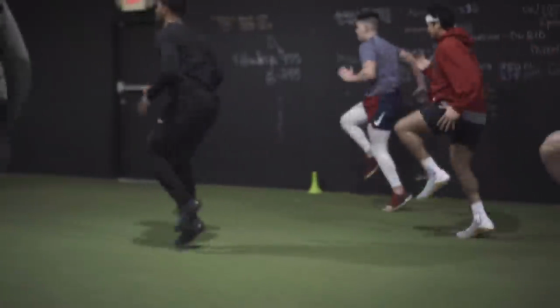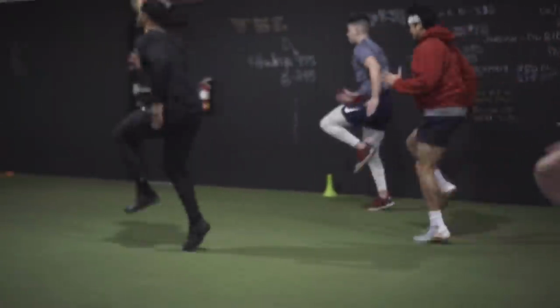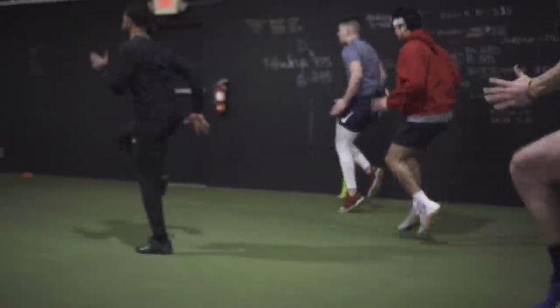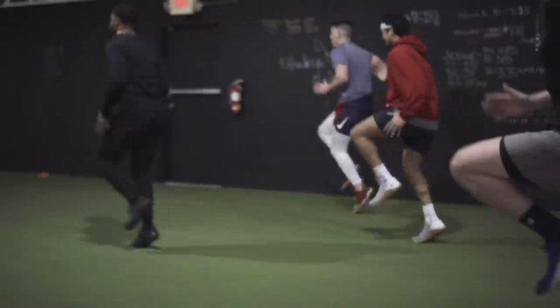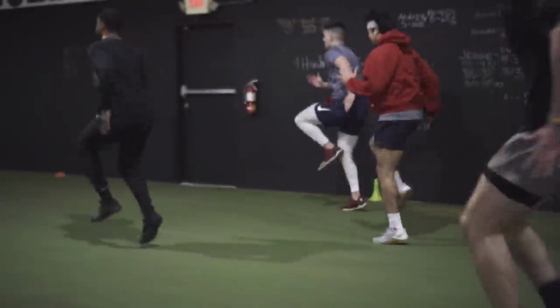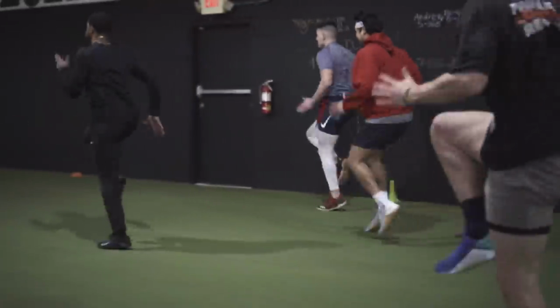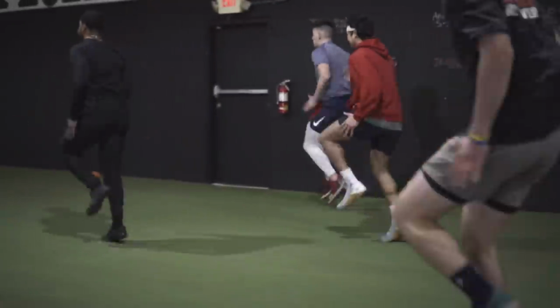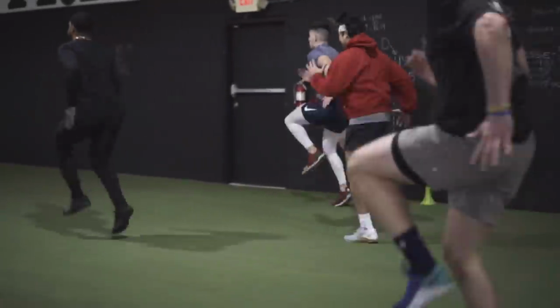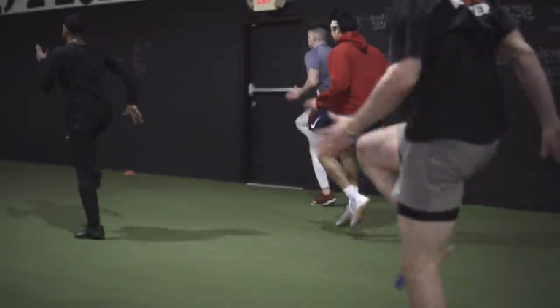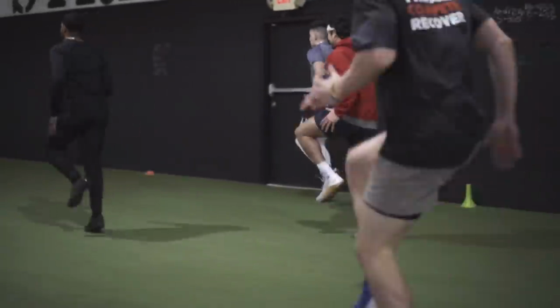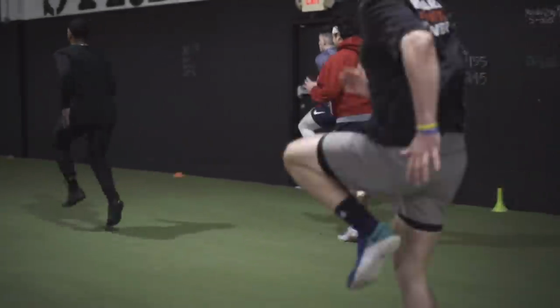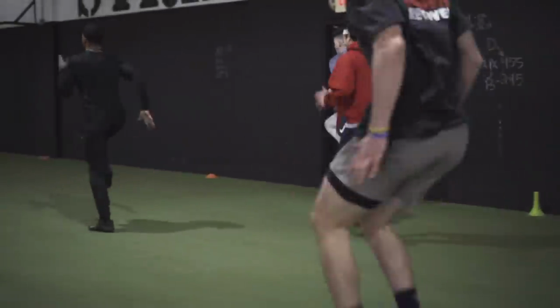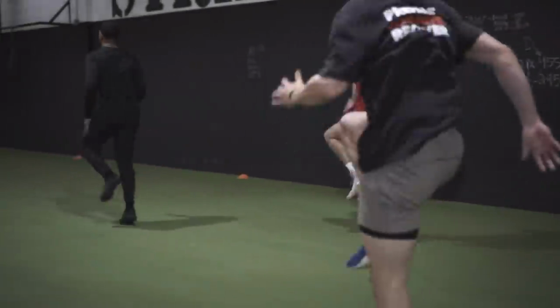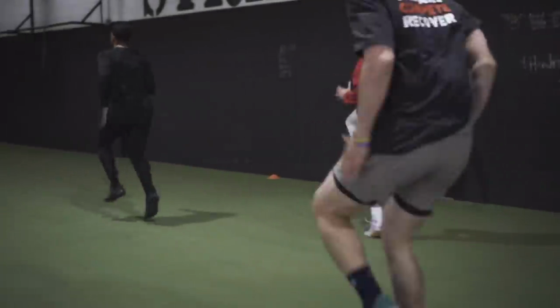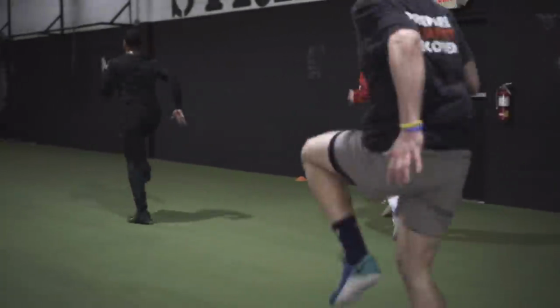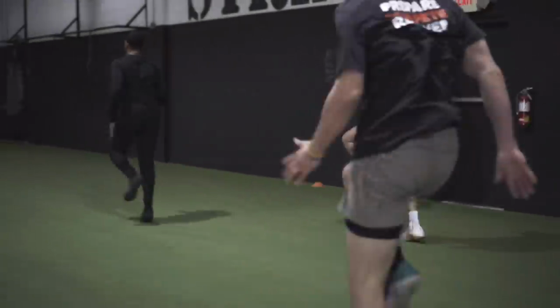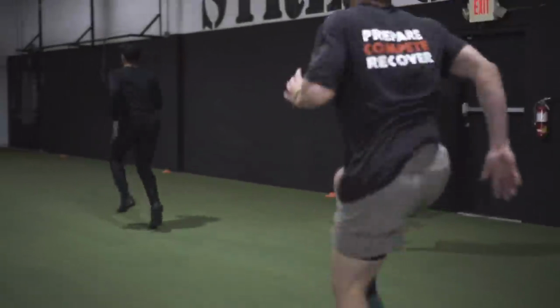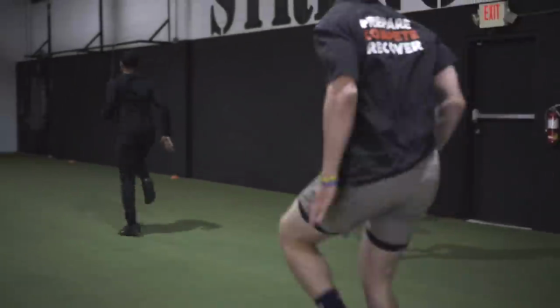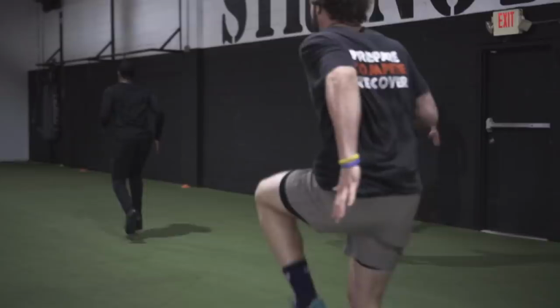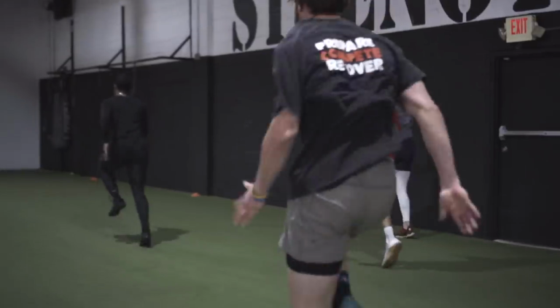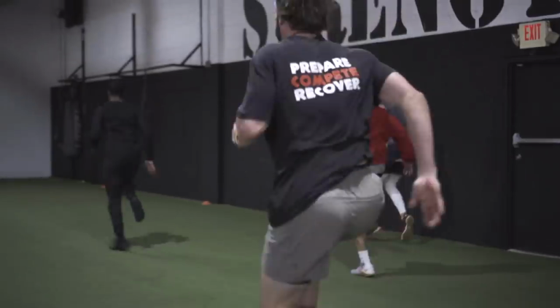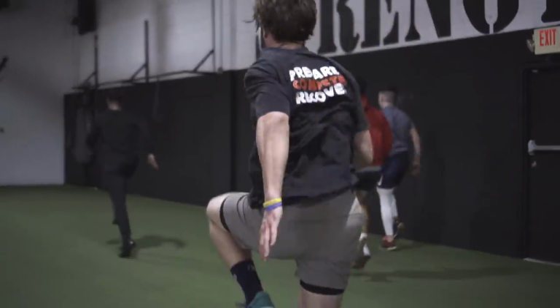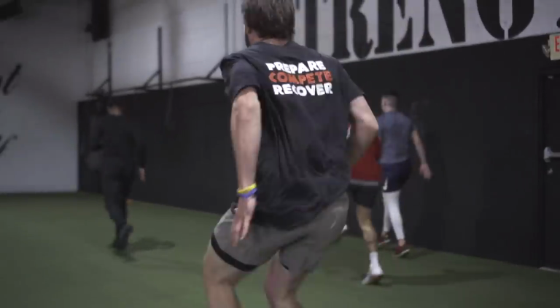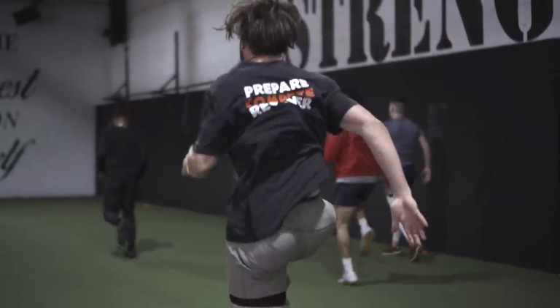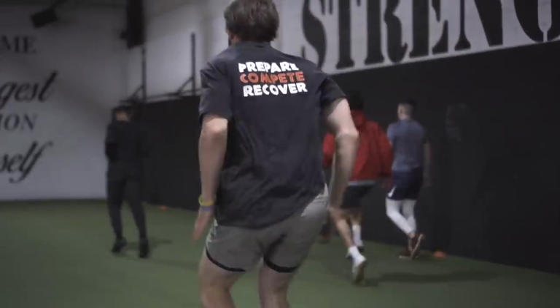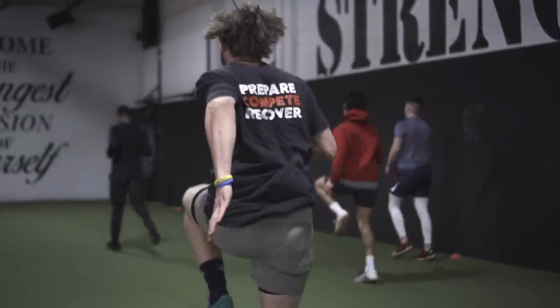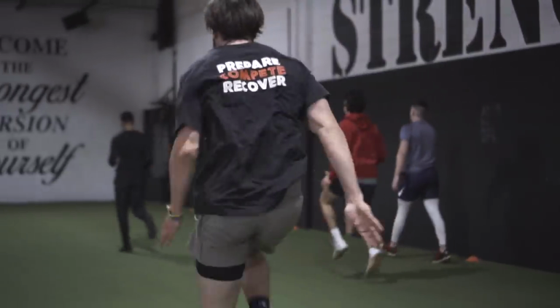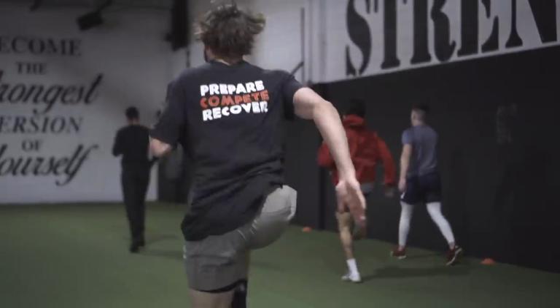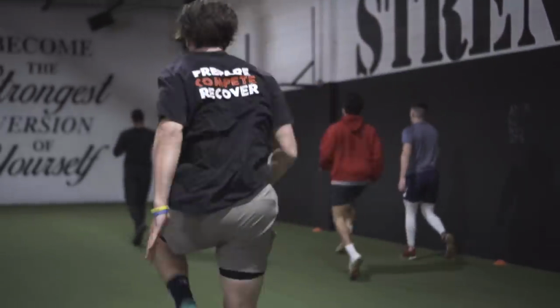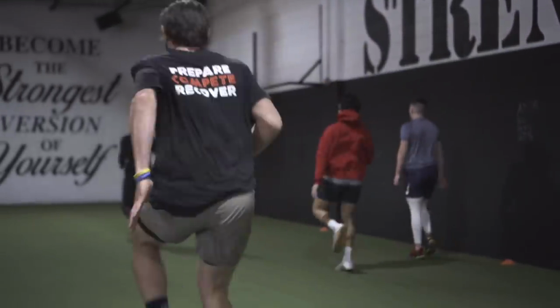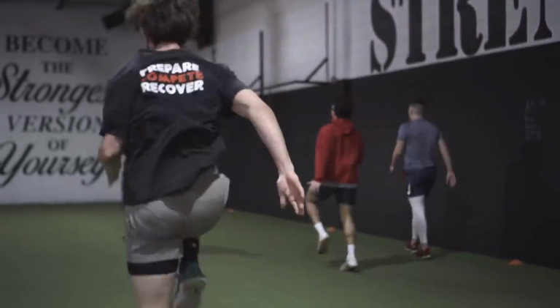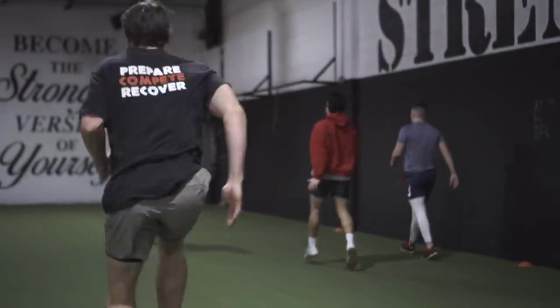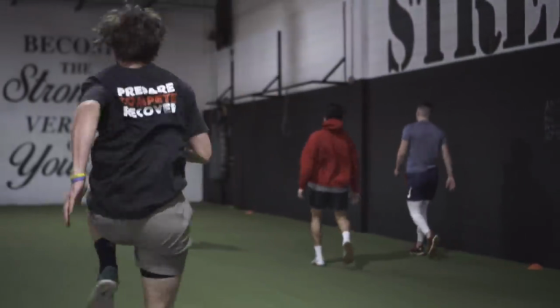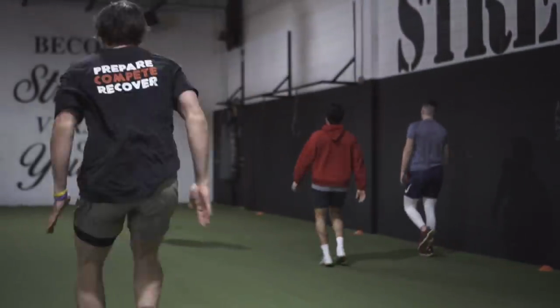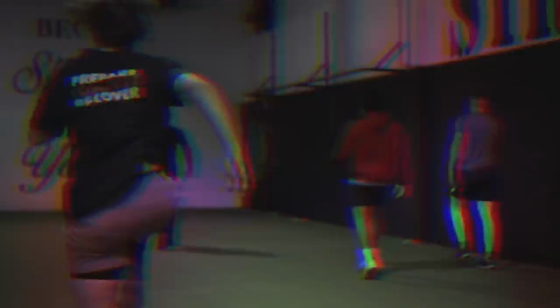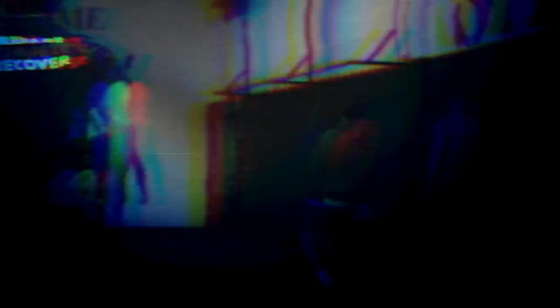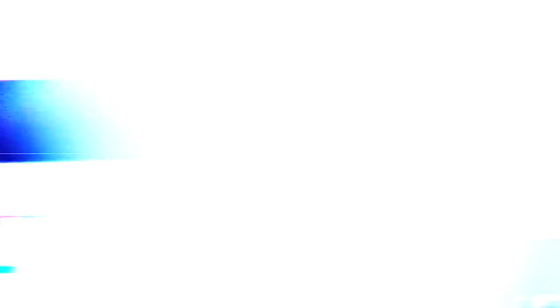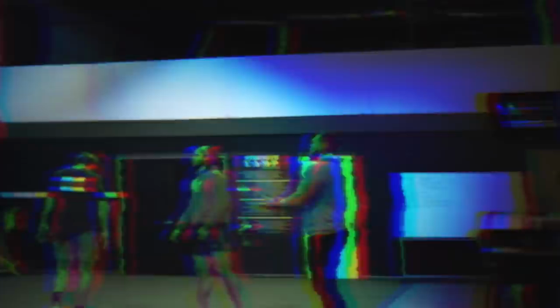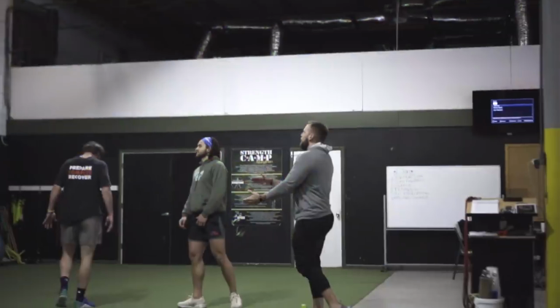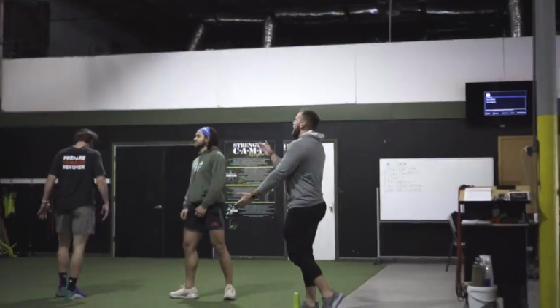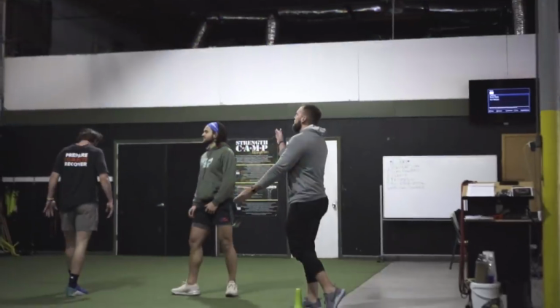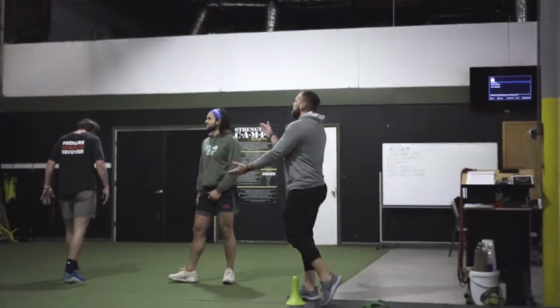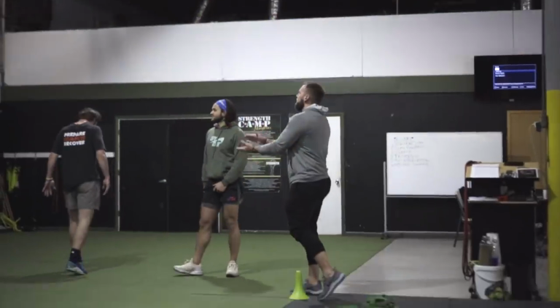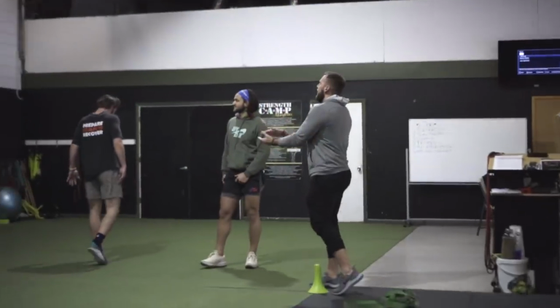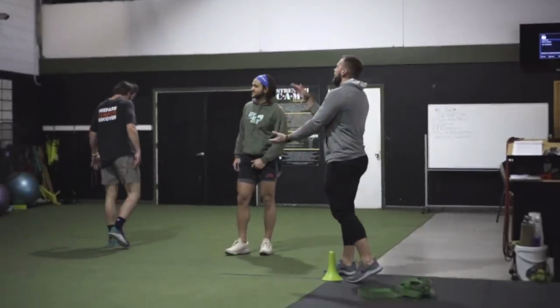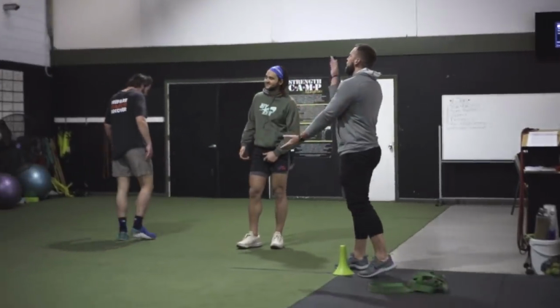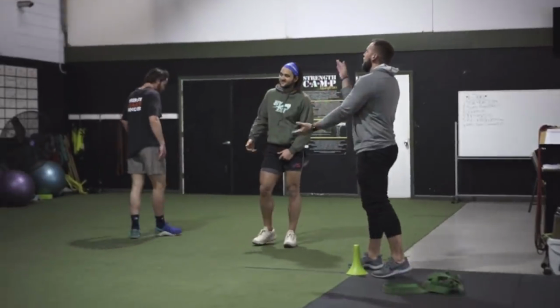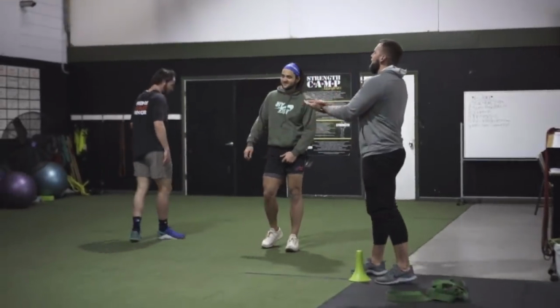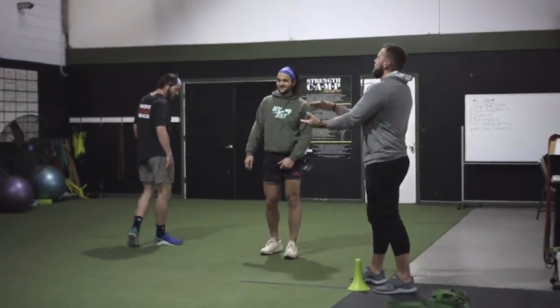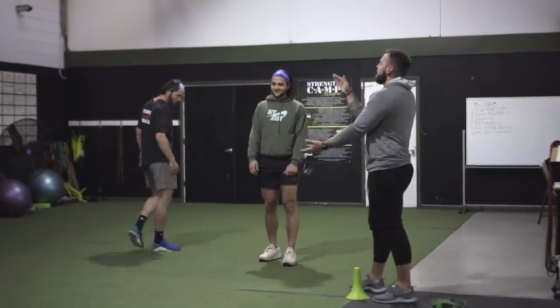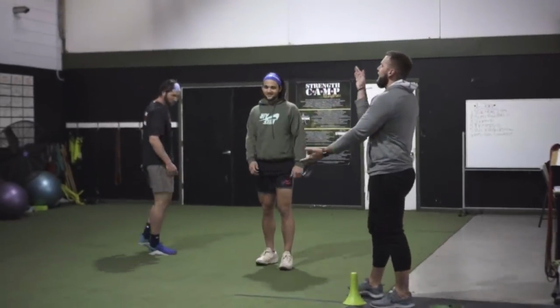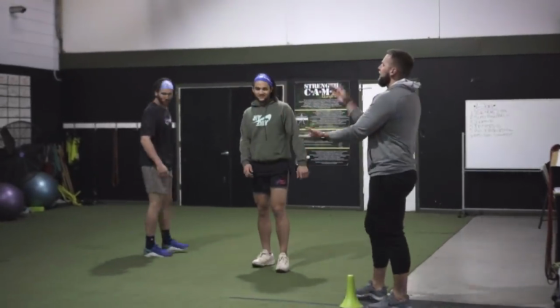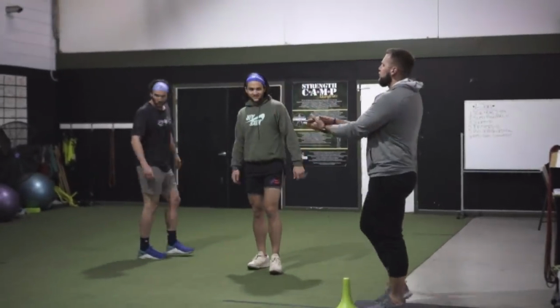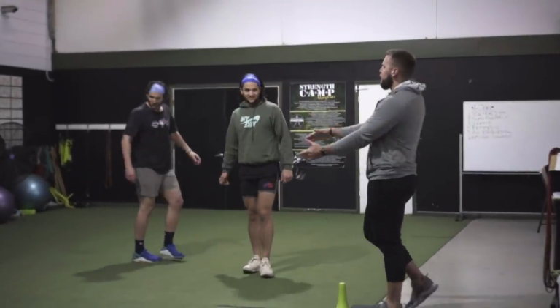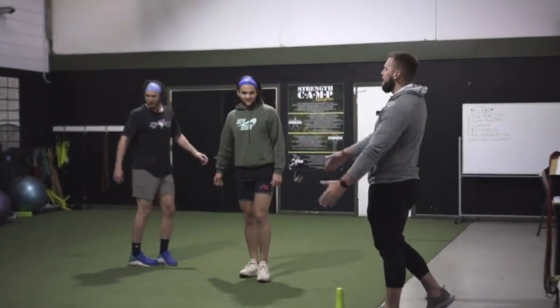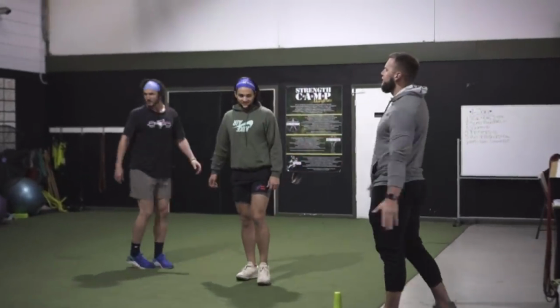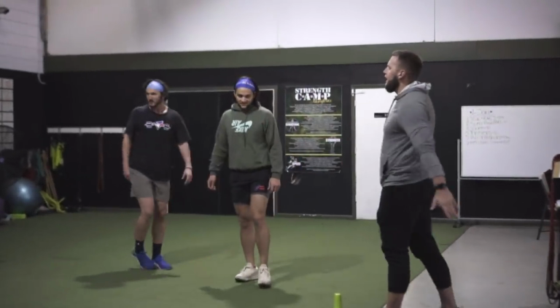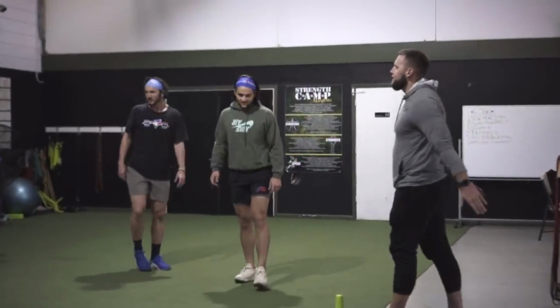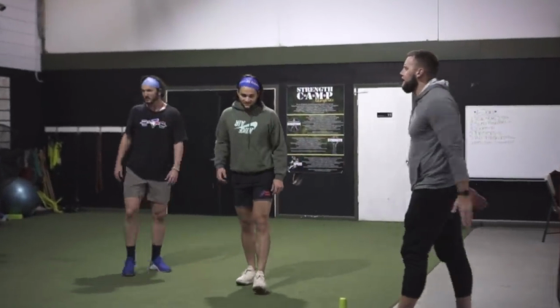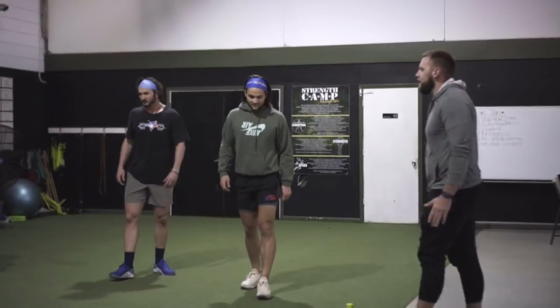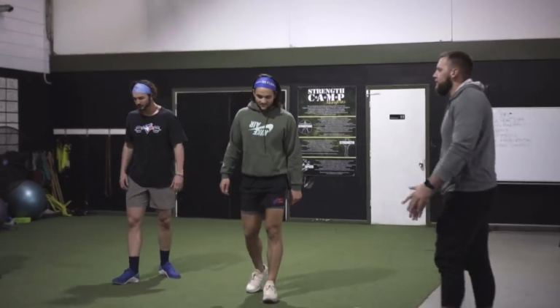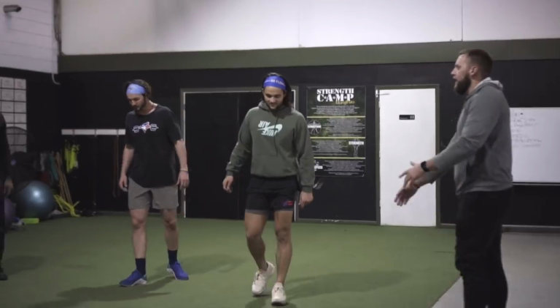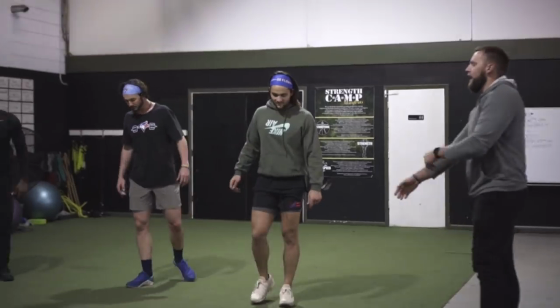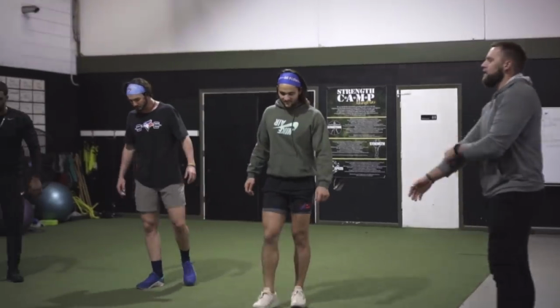Chin tuck. Rib cage over the hips. Rapid fire — train fast to get fast.